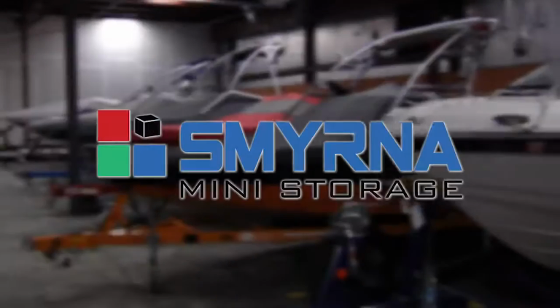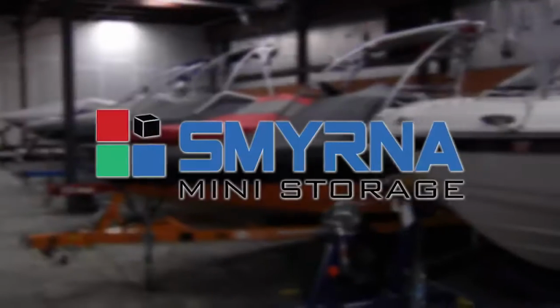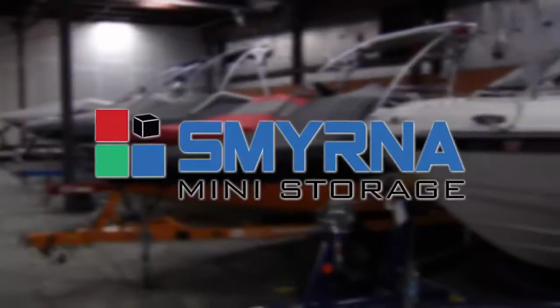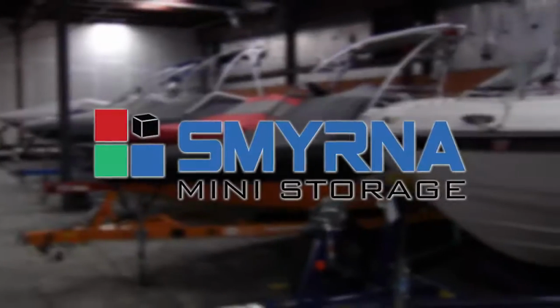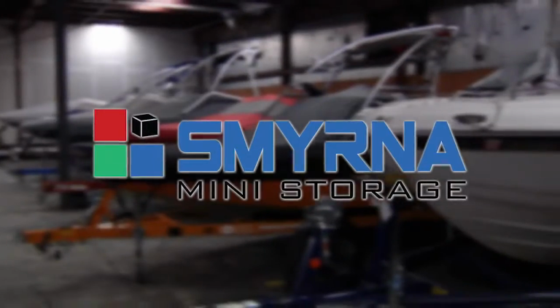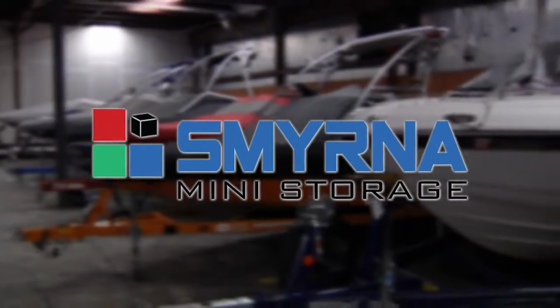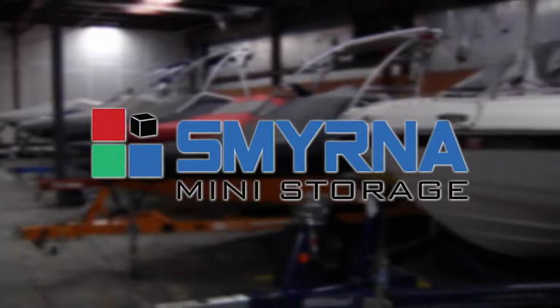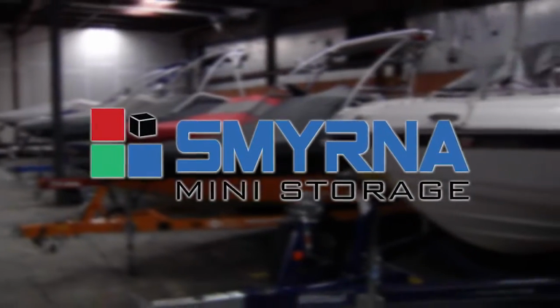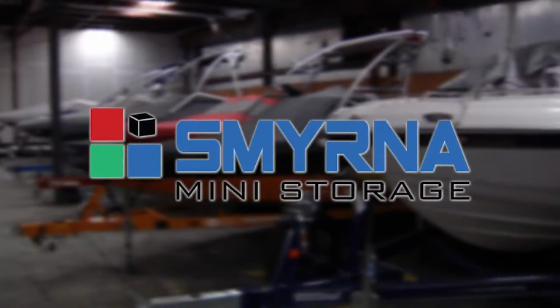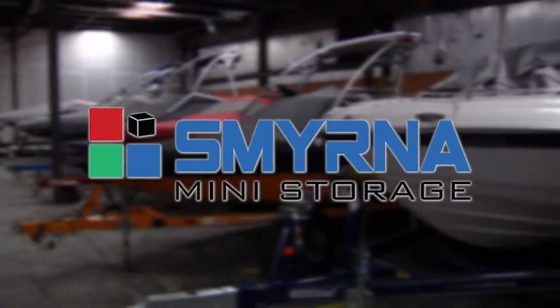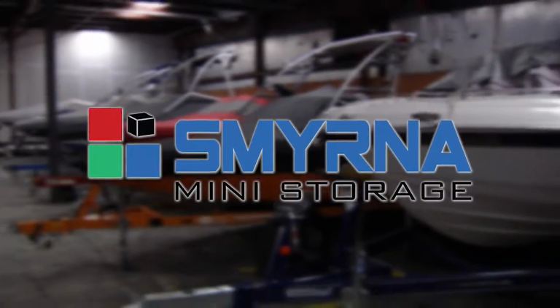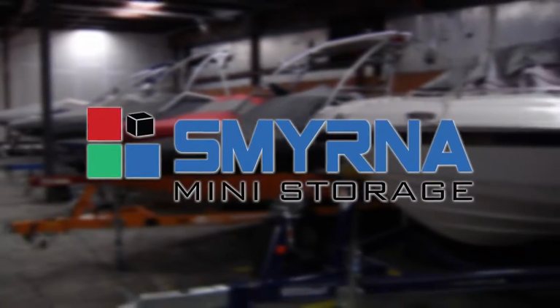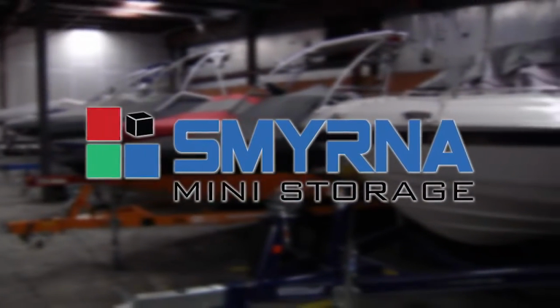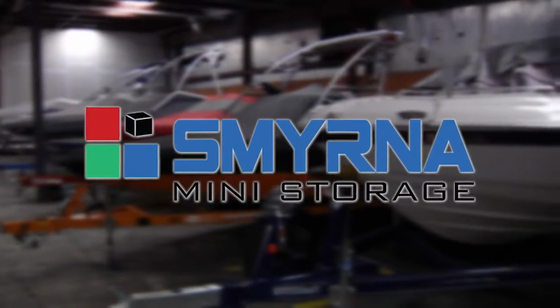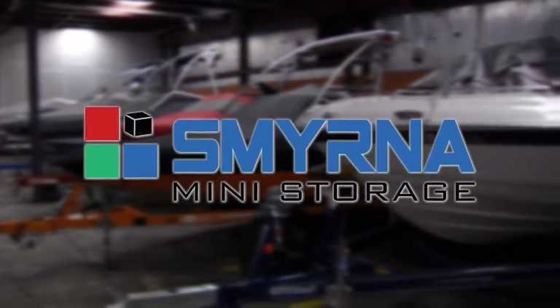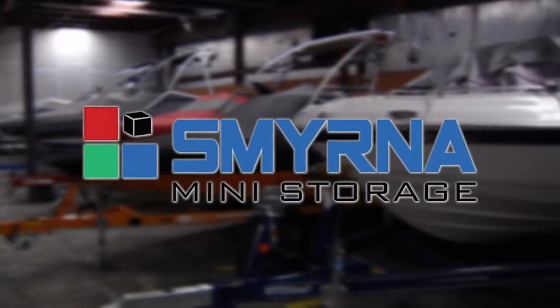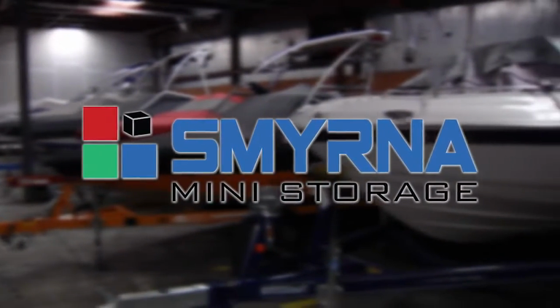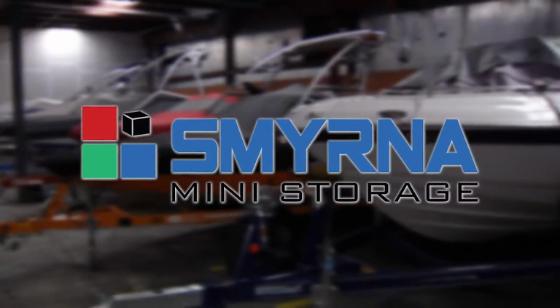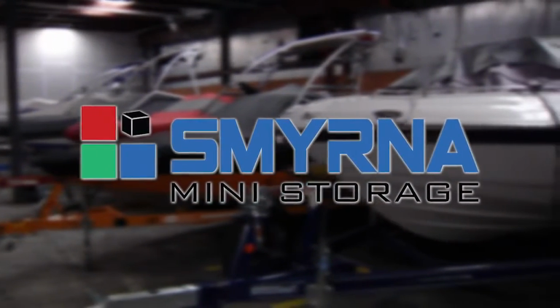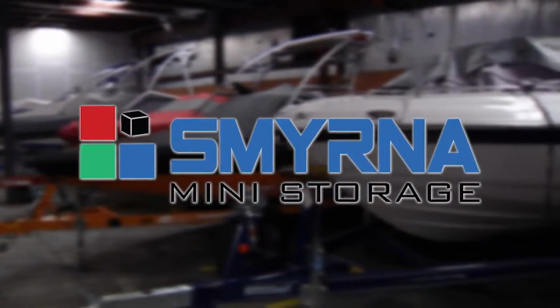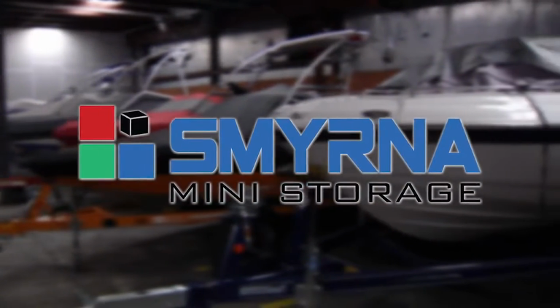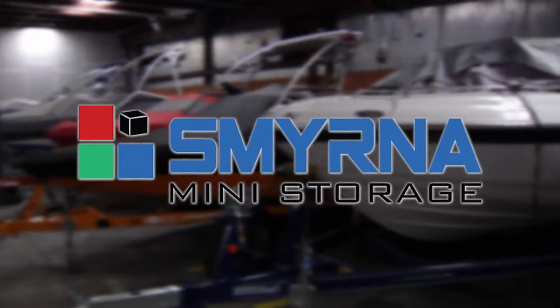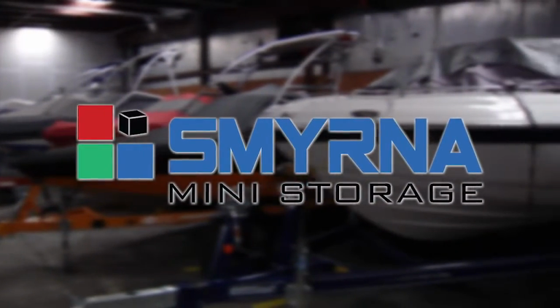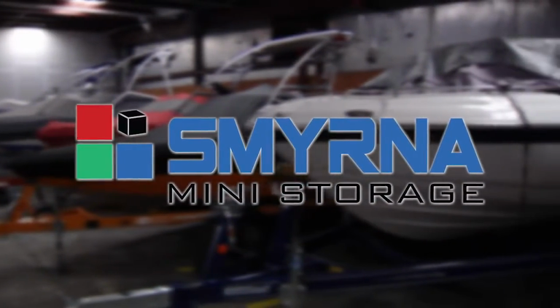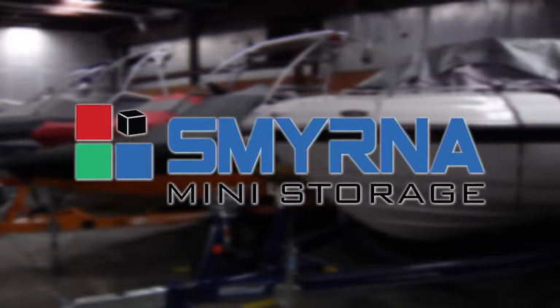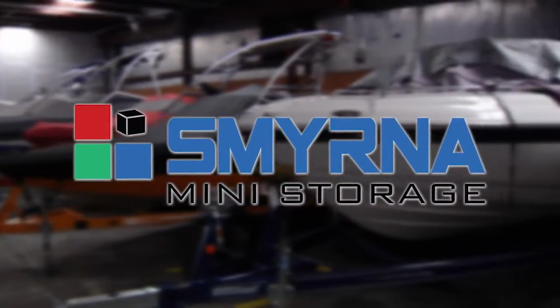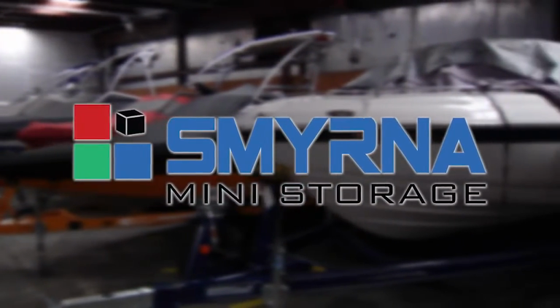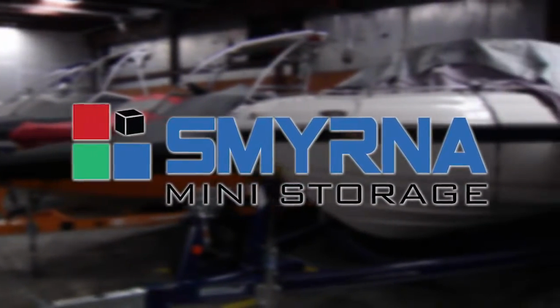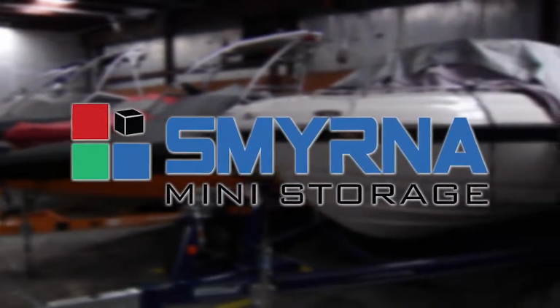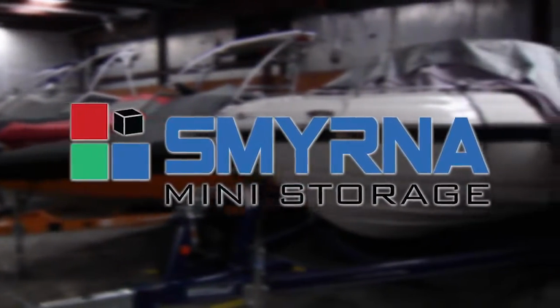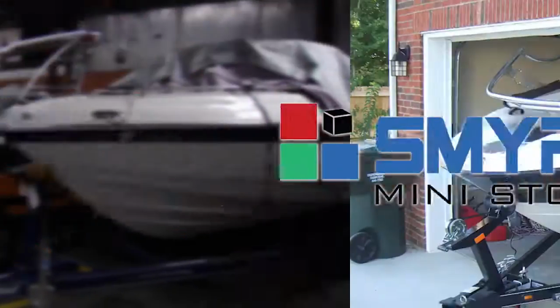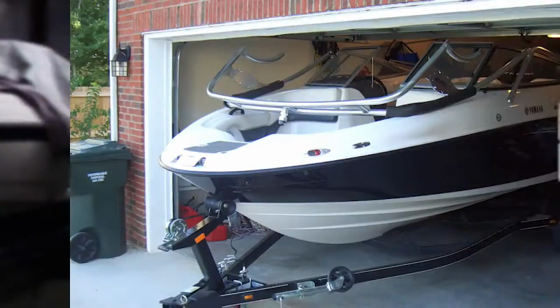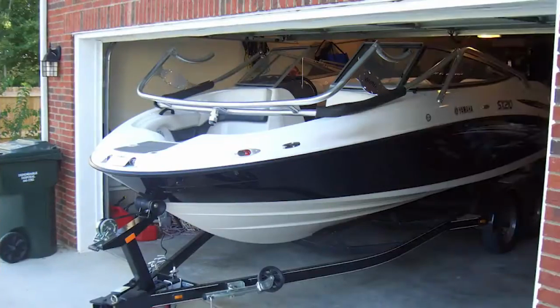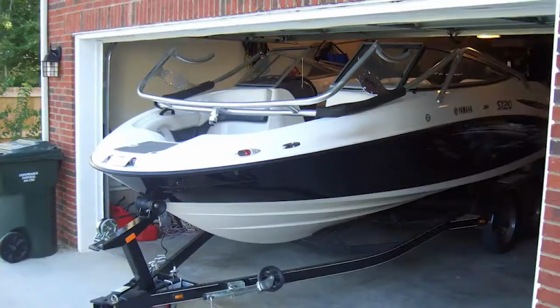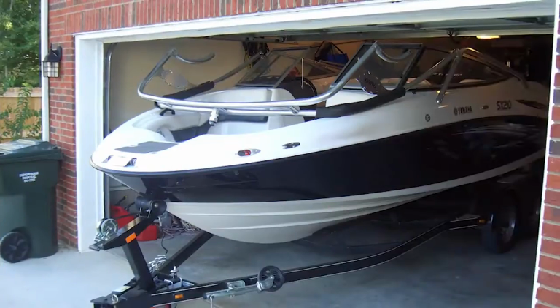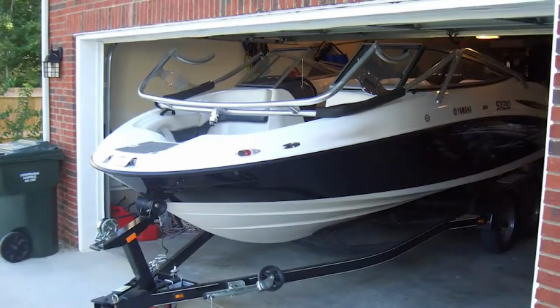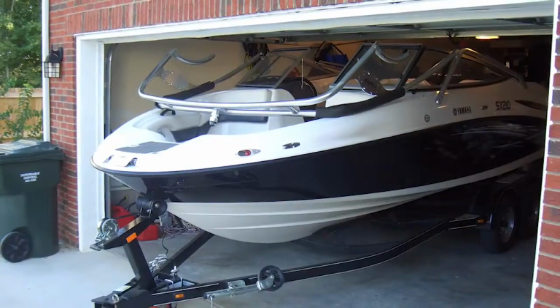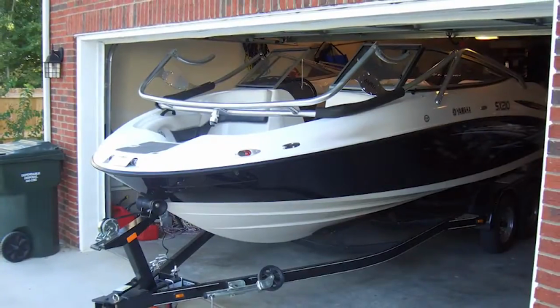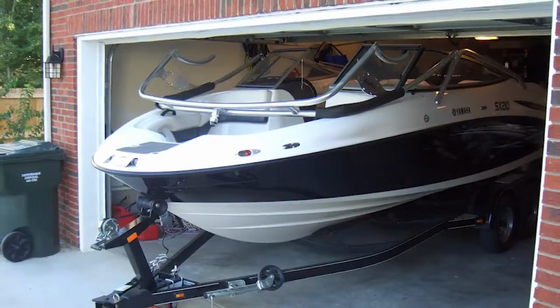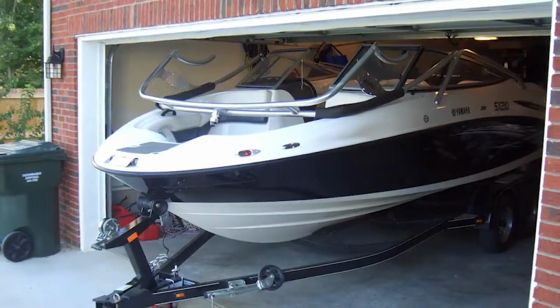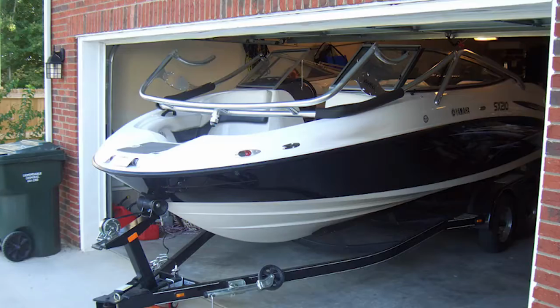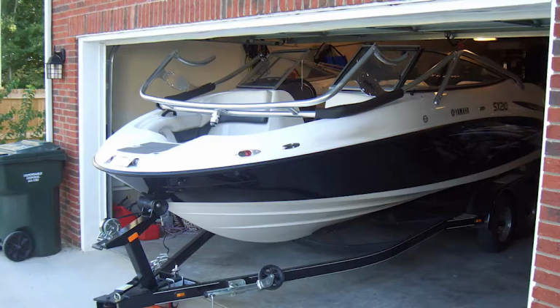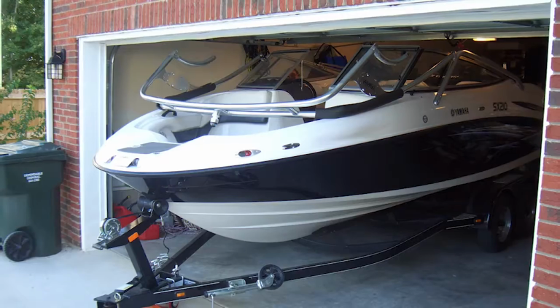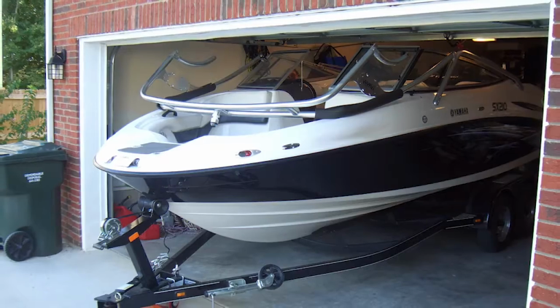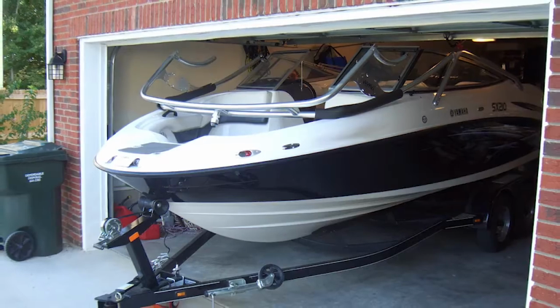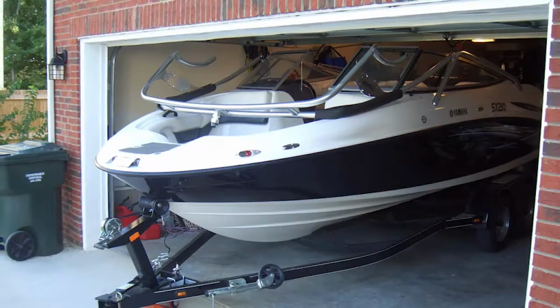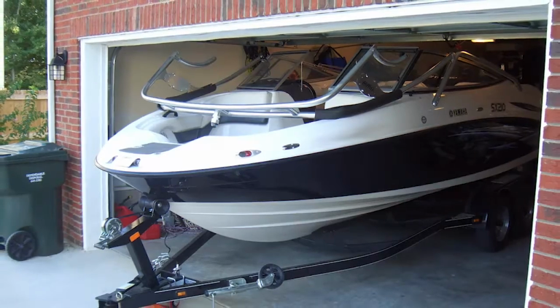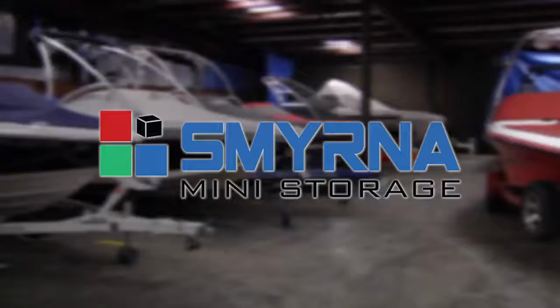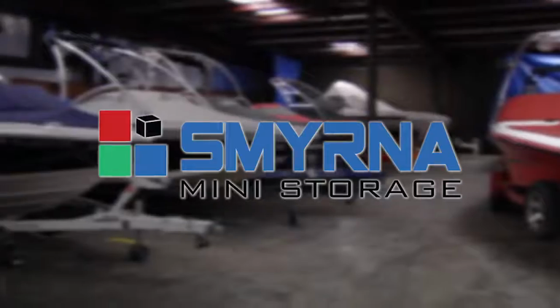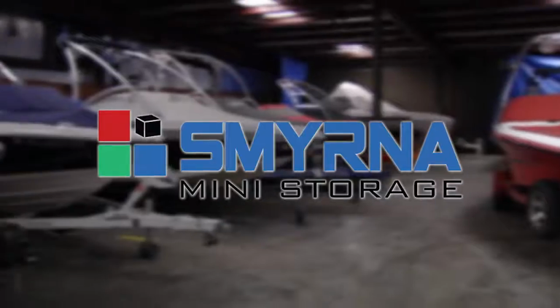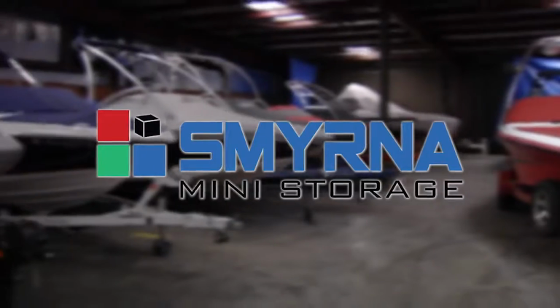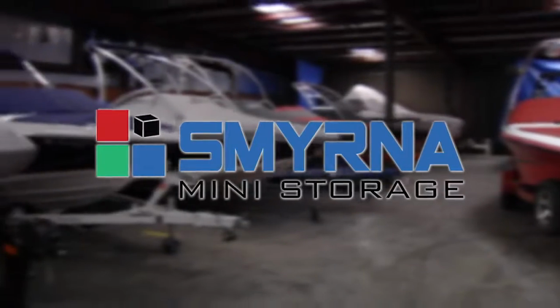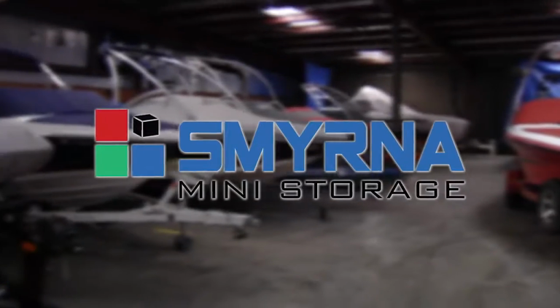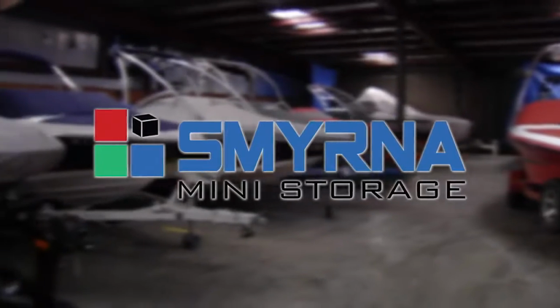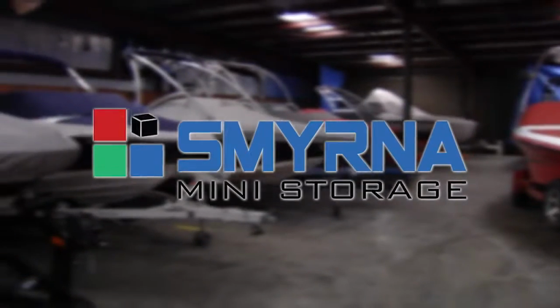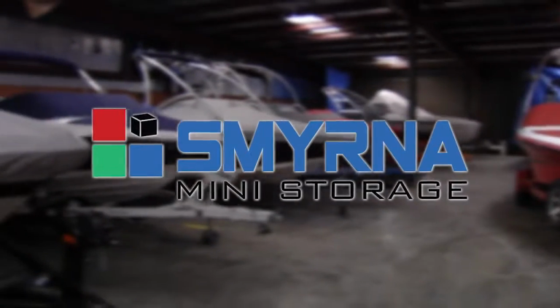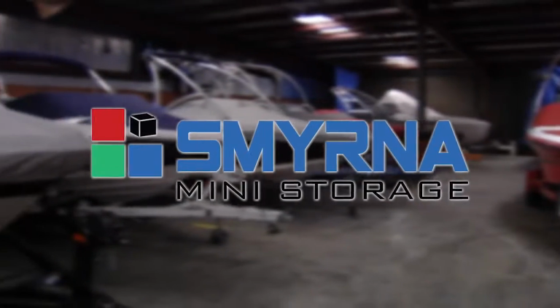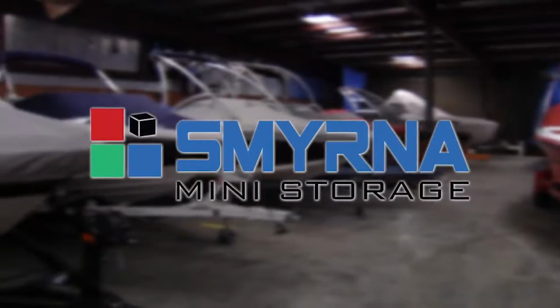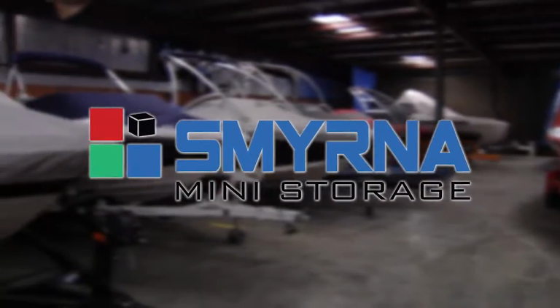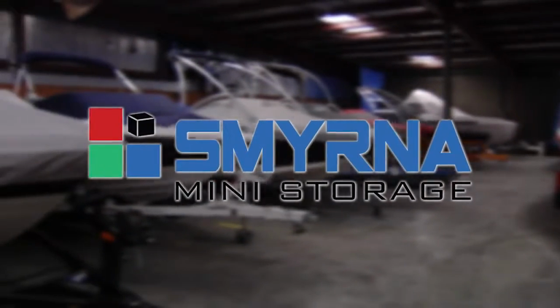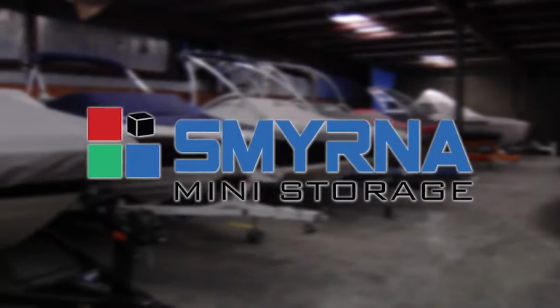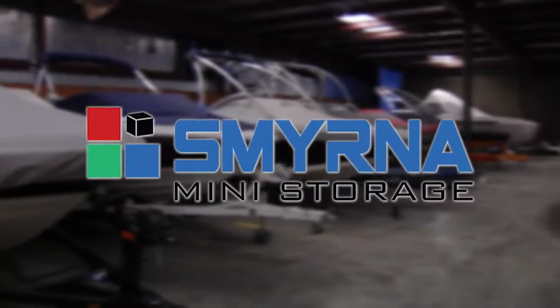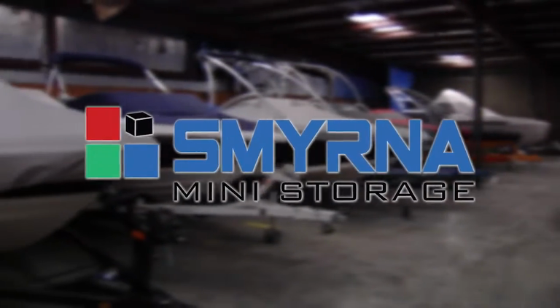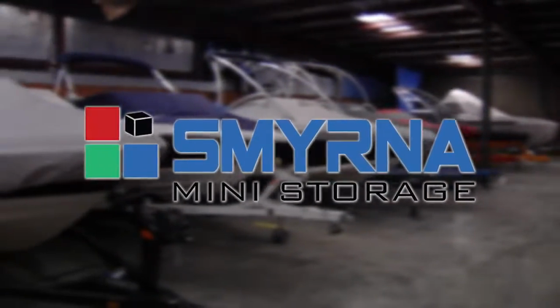Smyrna Mini Storage — your ideal place to park your boat for winter. Want to take your driveway or garage back? Bring your boat to Smyrna Mini Storage.